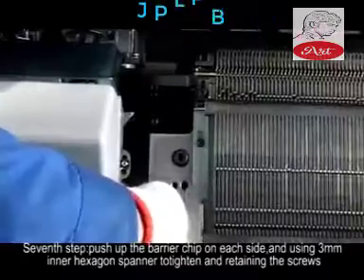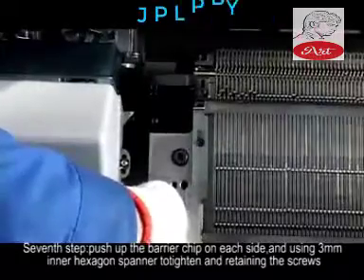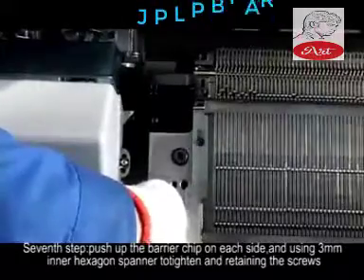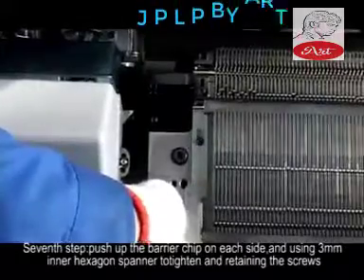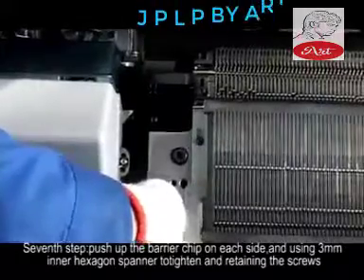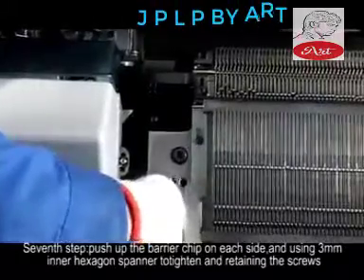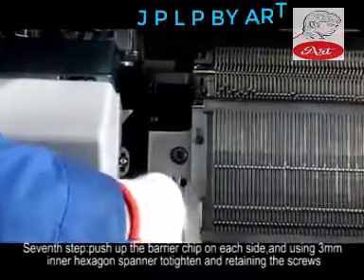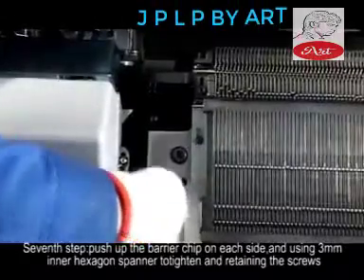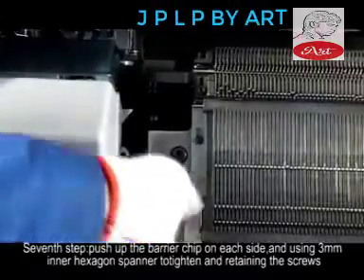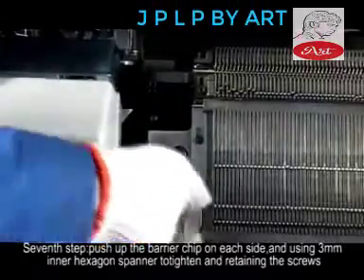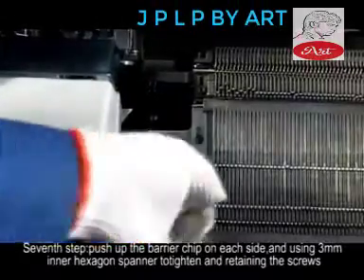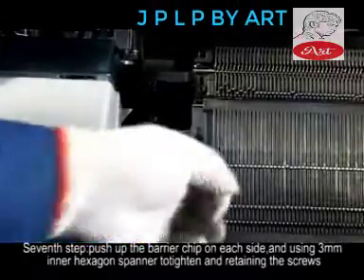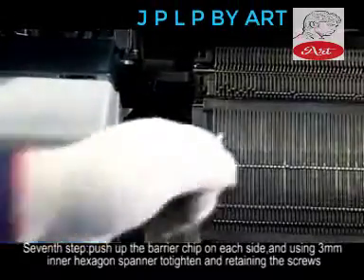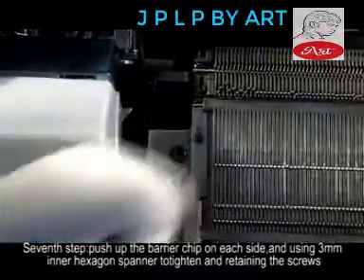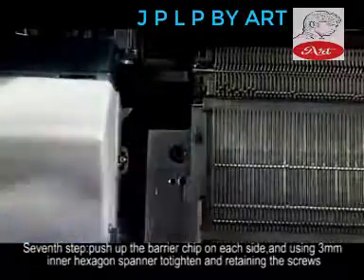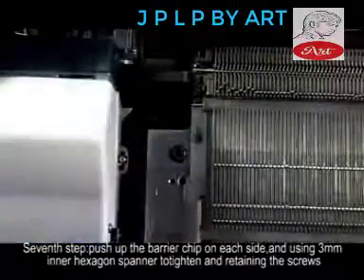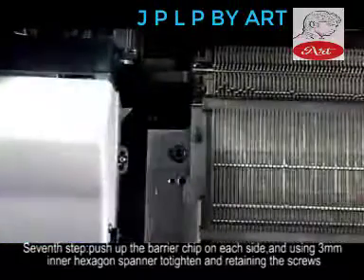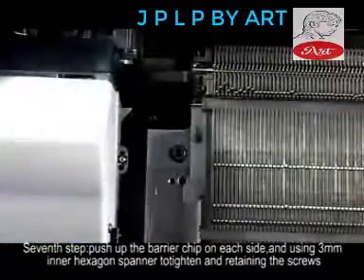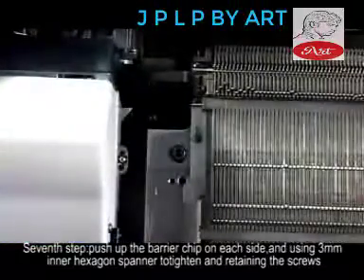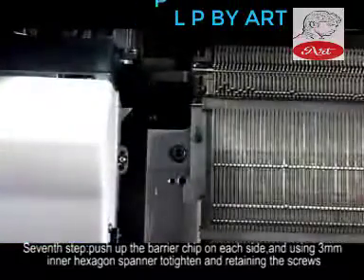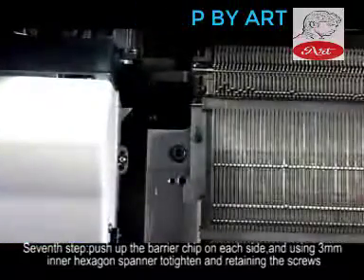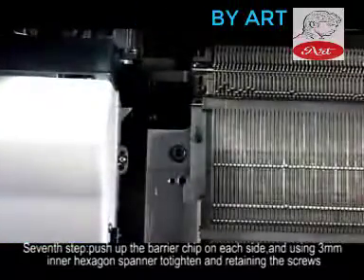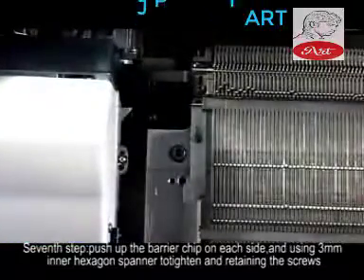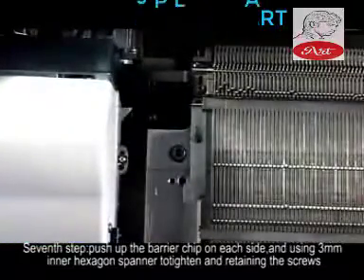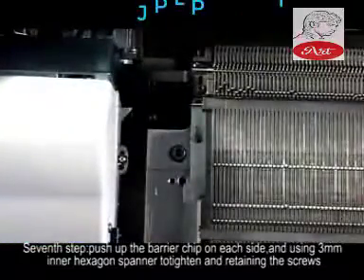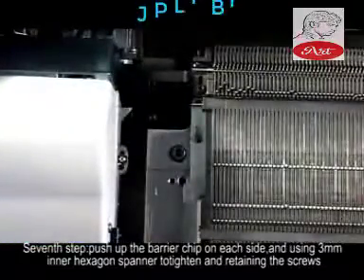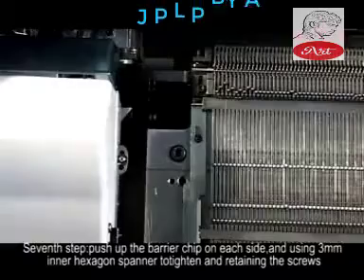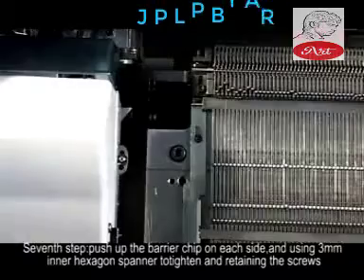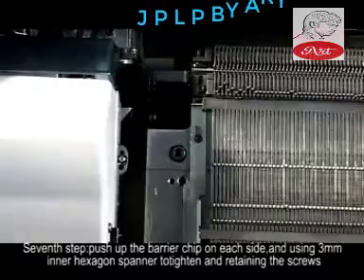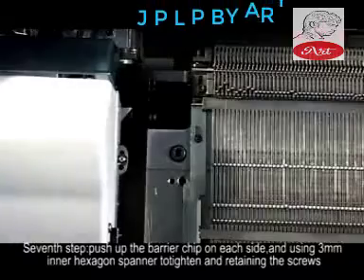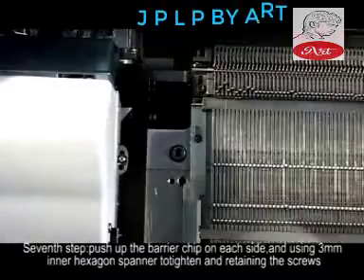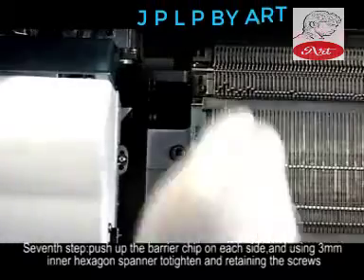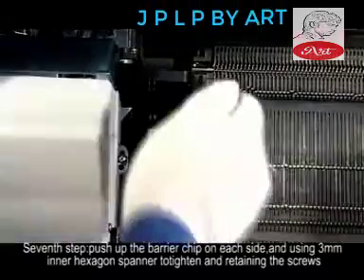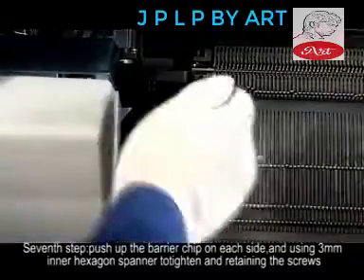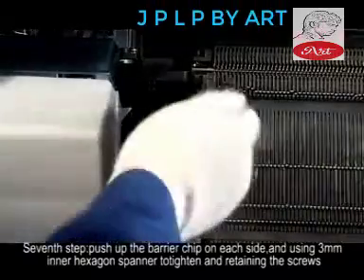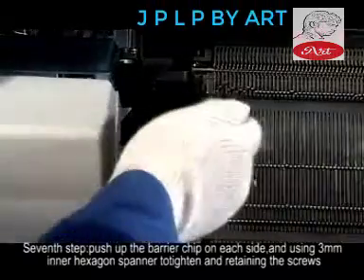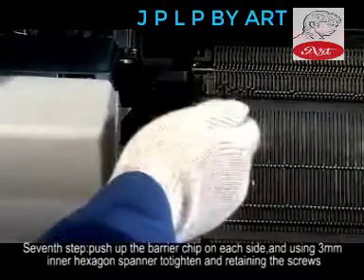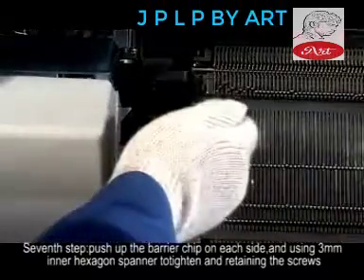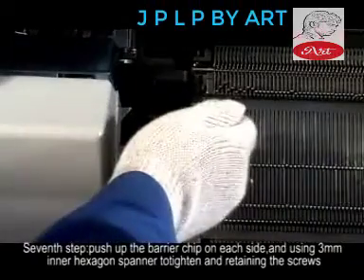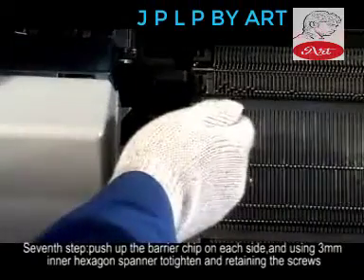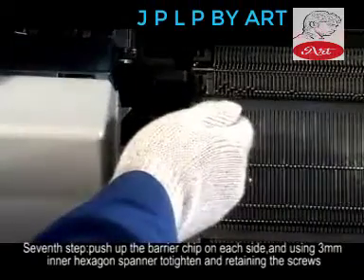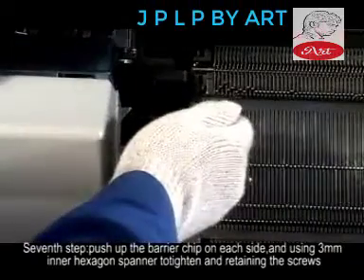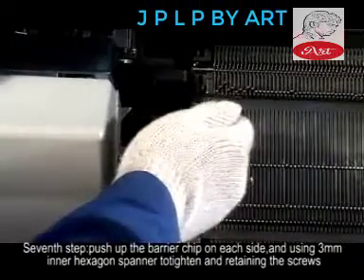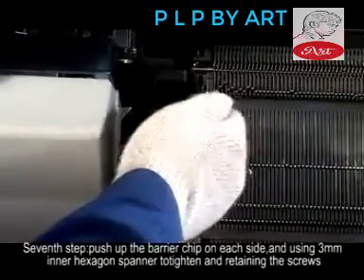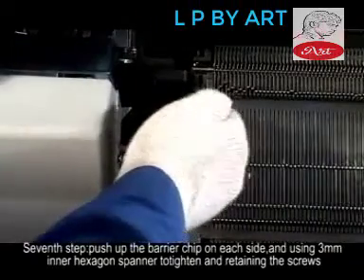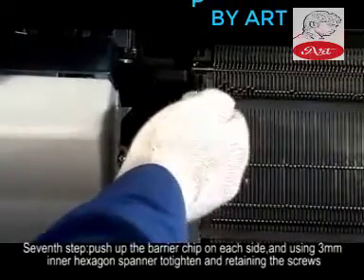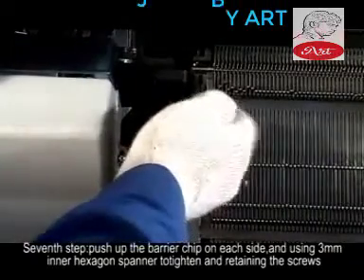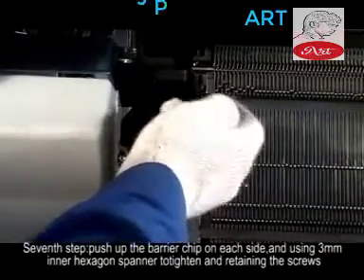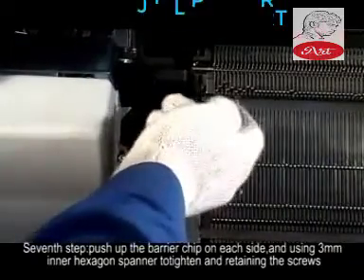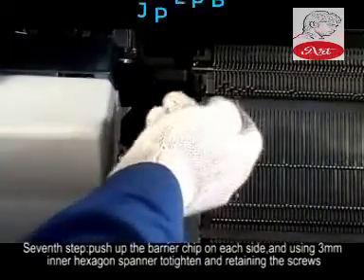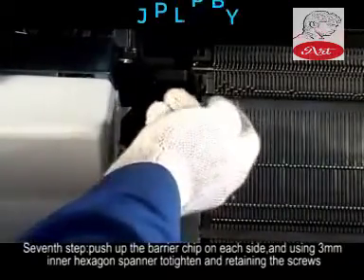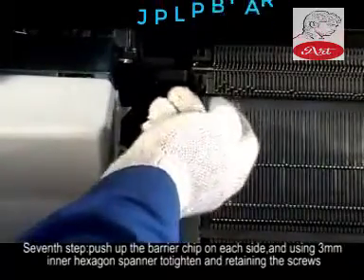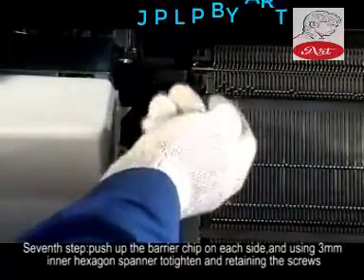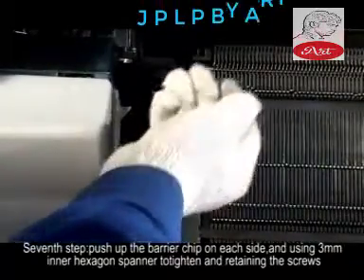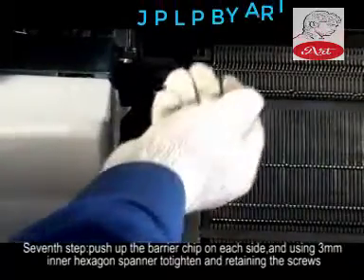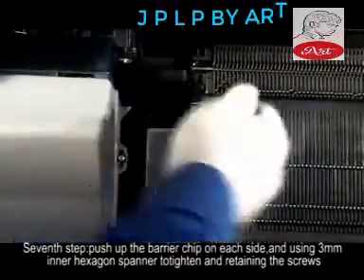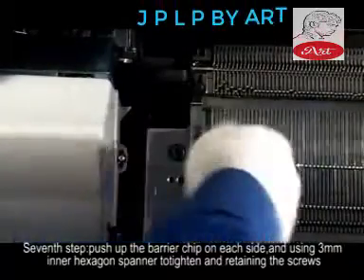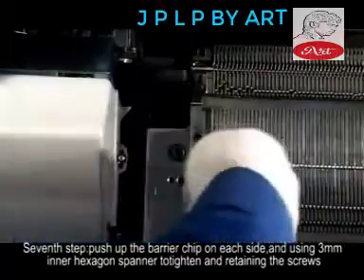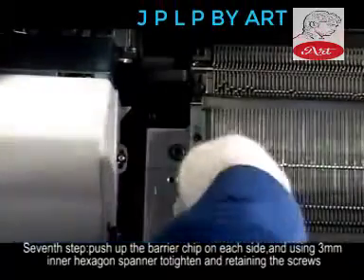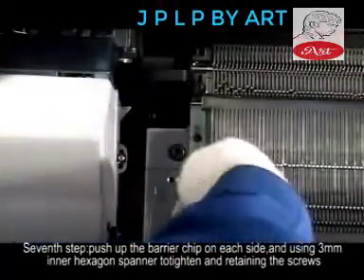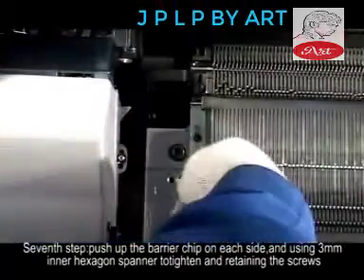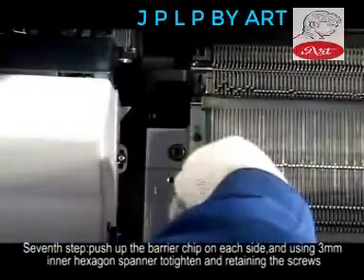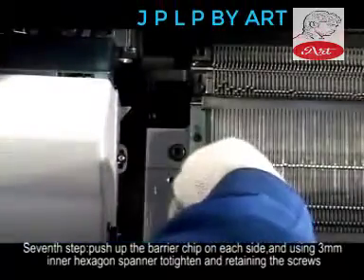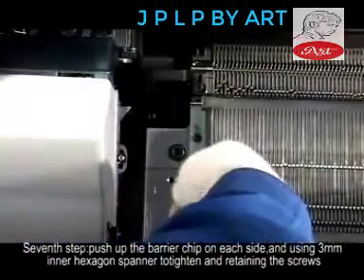Step 7: Push up the barrier chip on each side and use the 3mm Allen key to tighten and retain the screws.